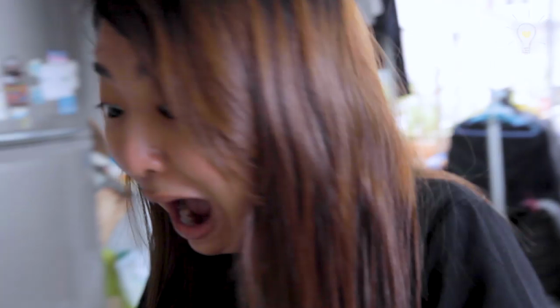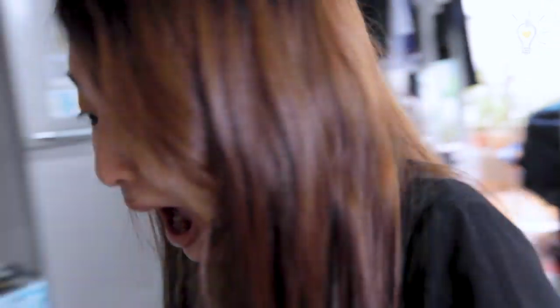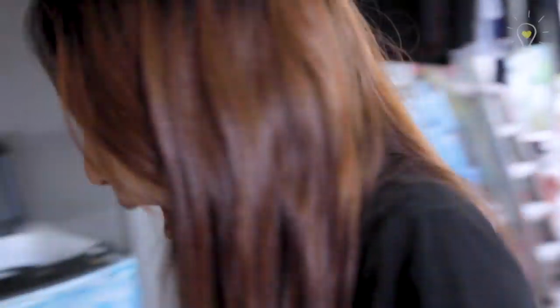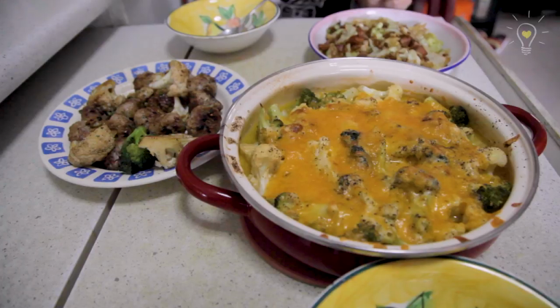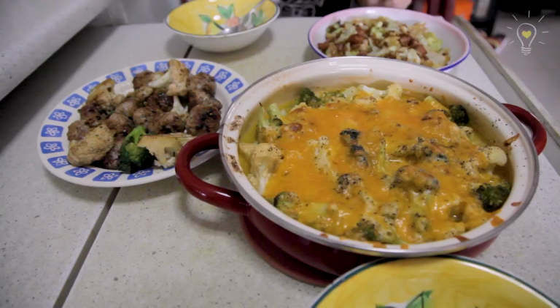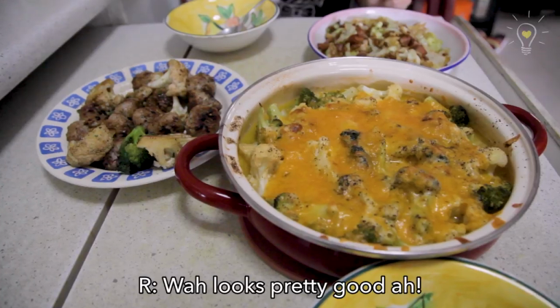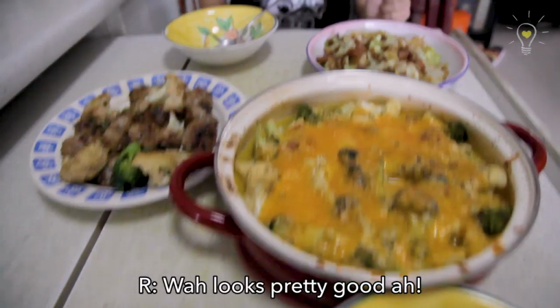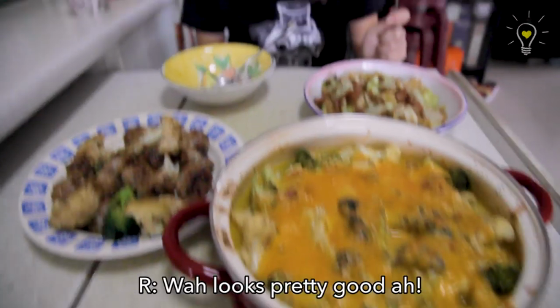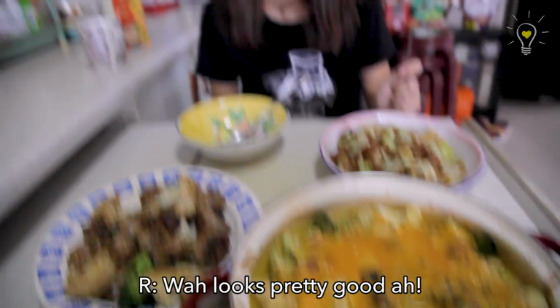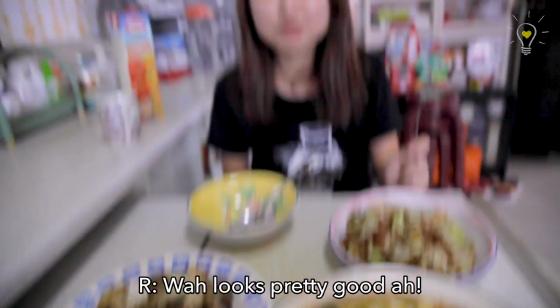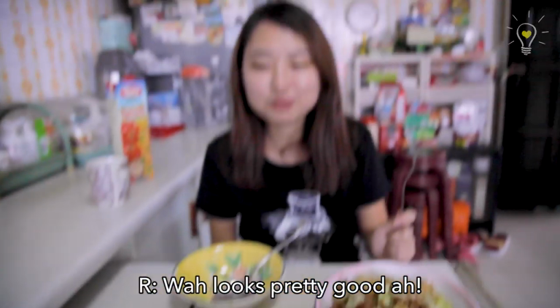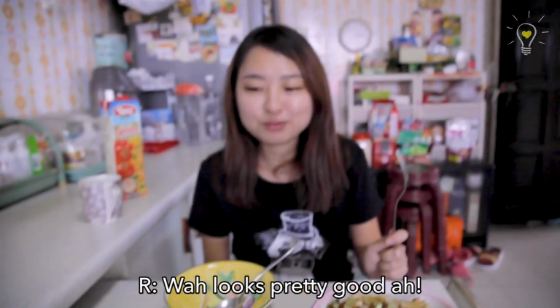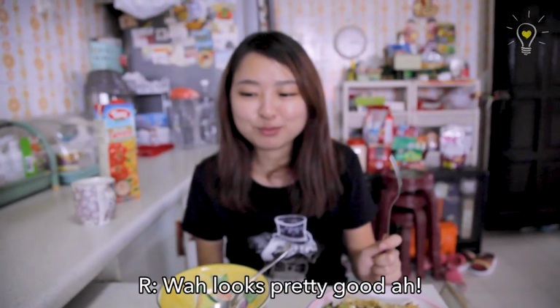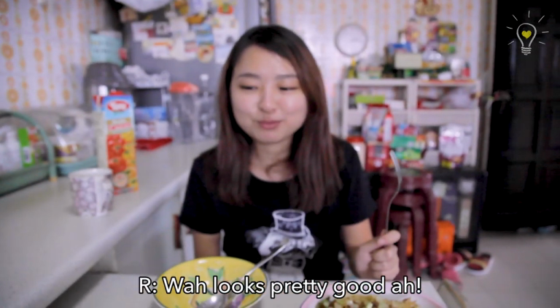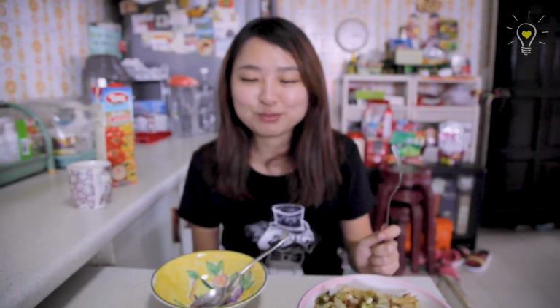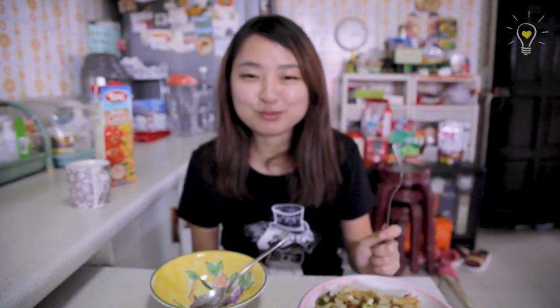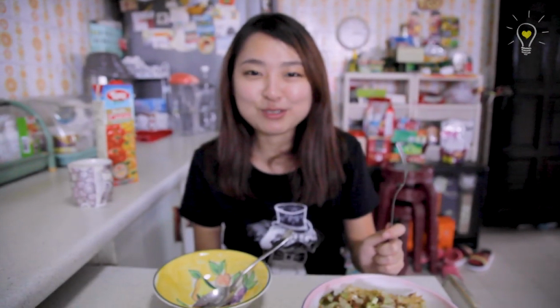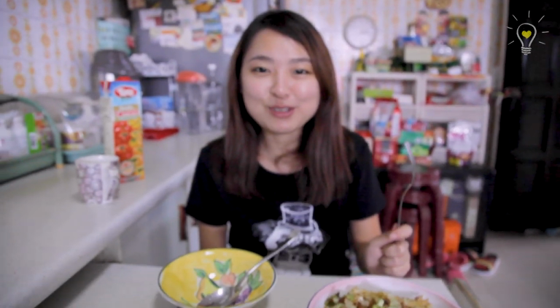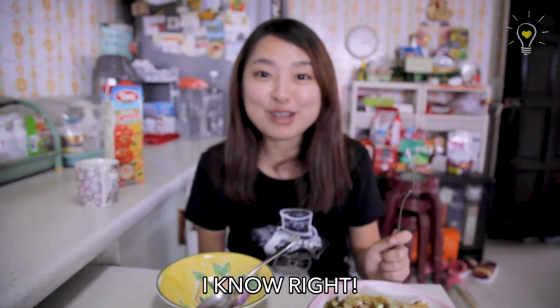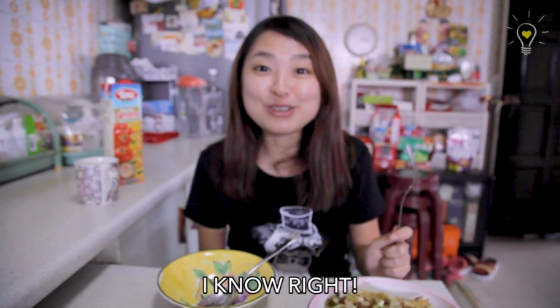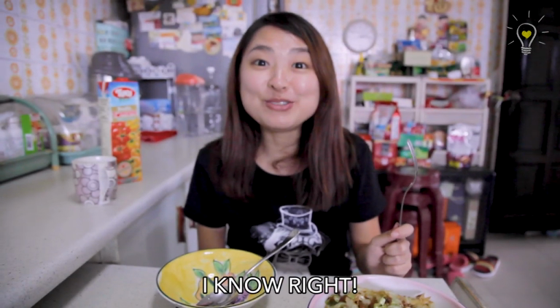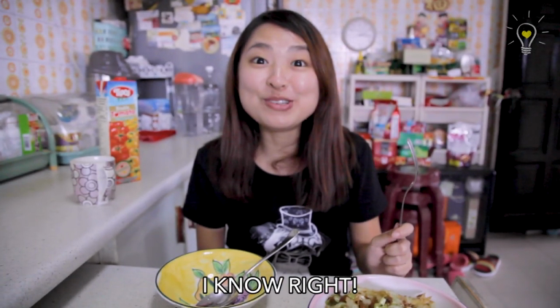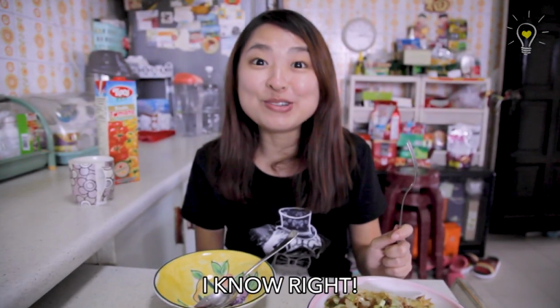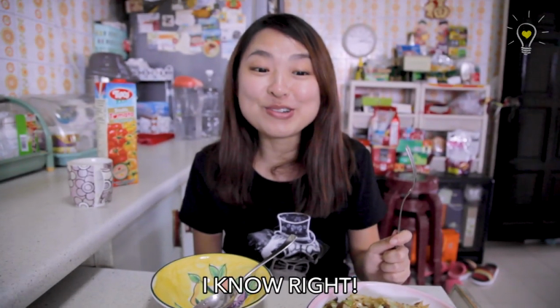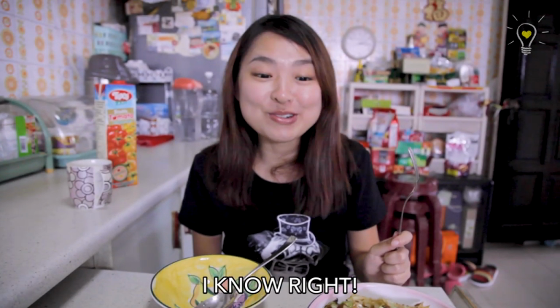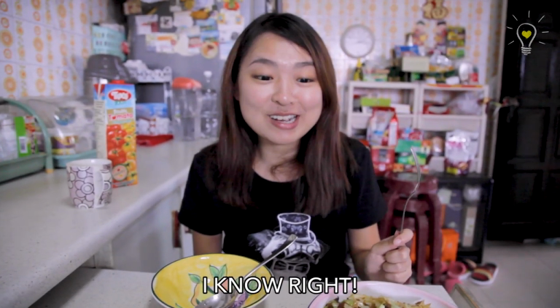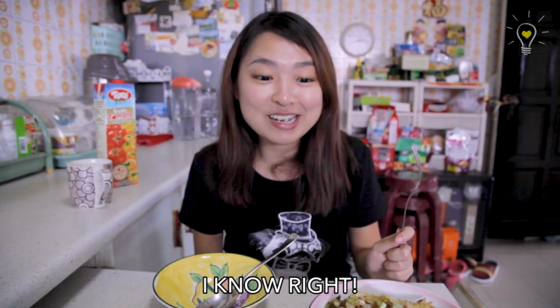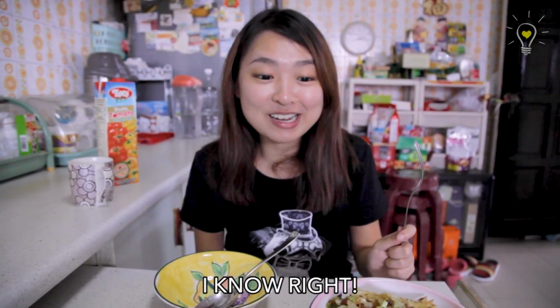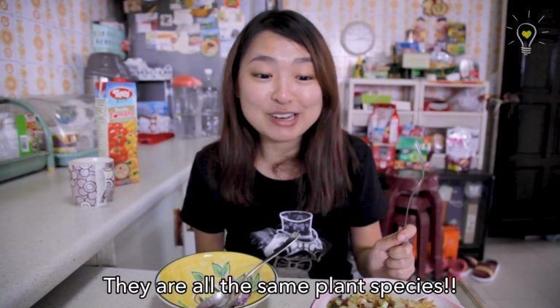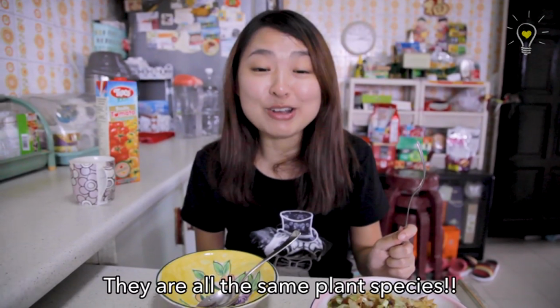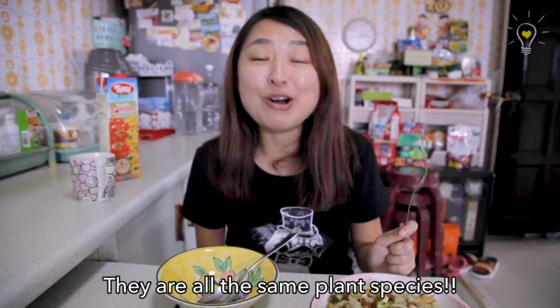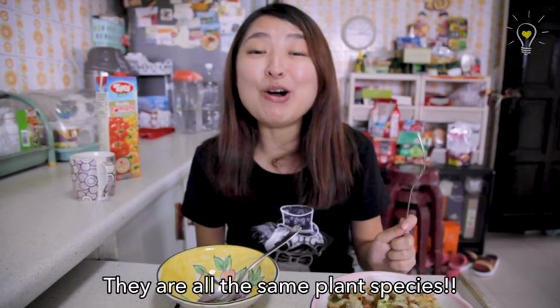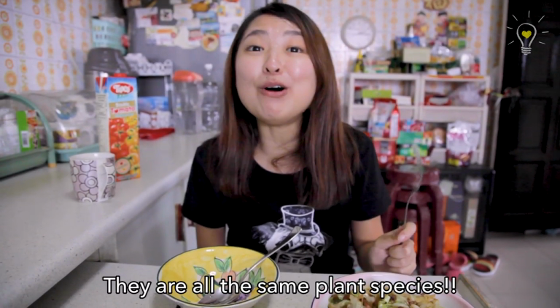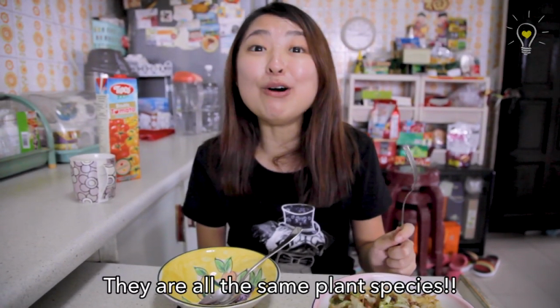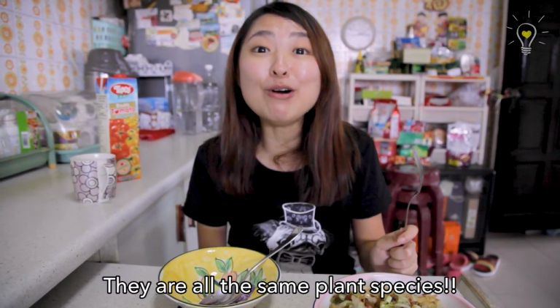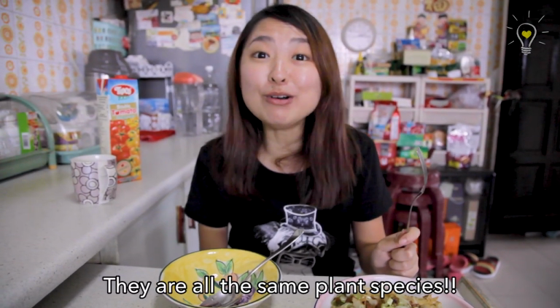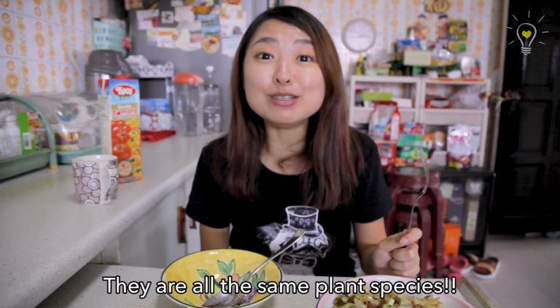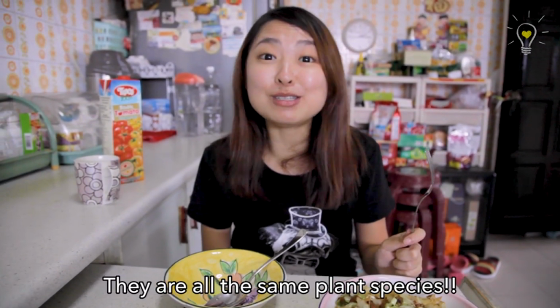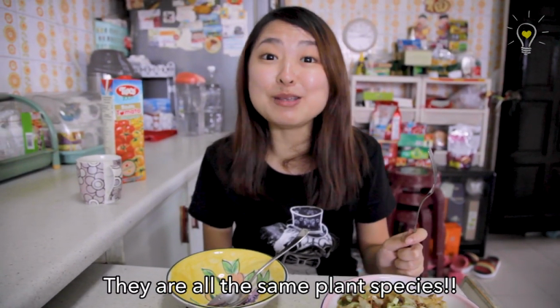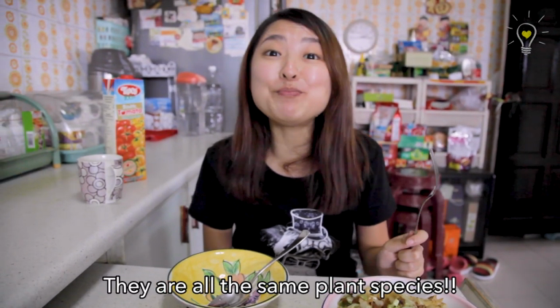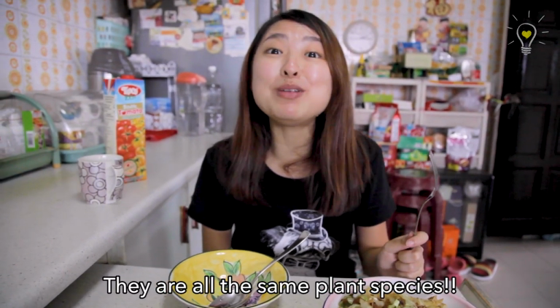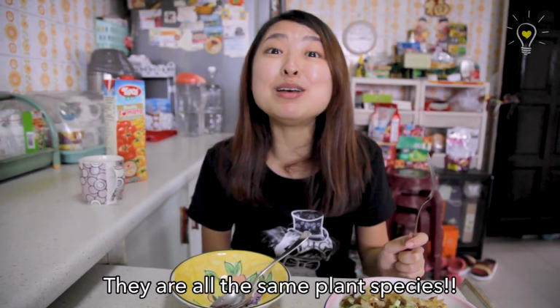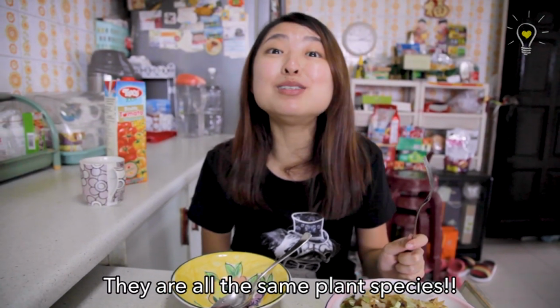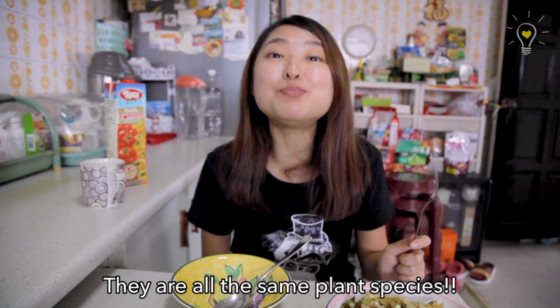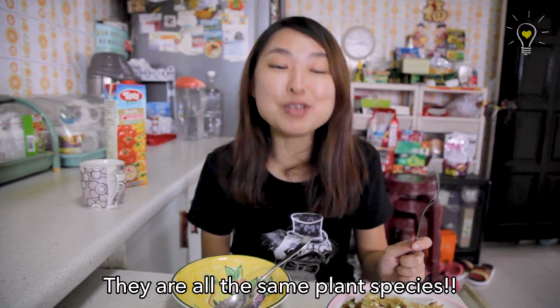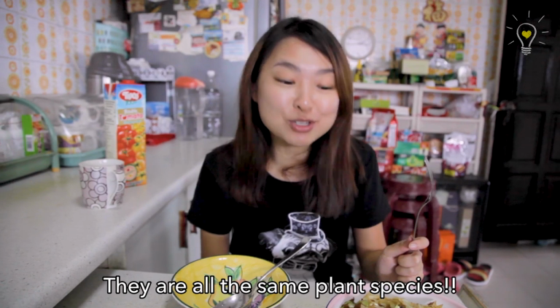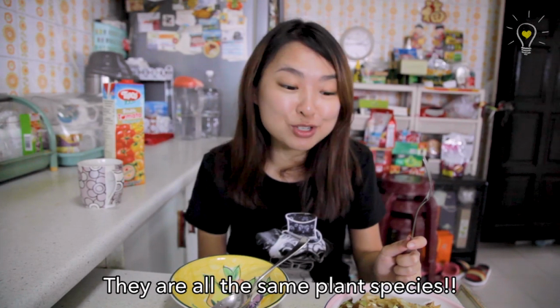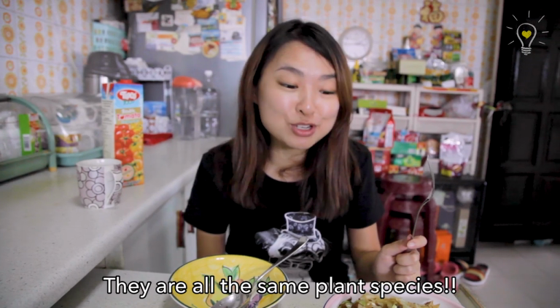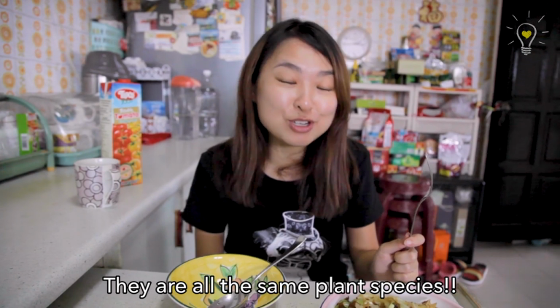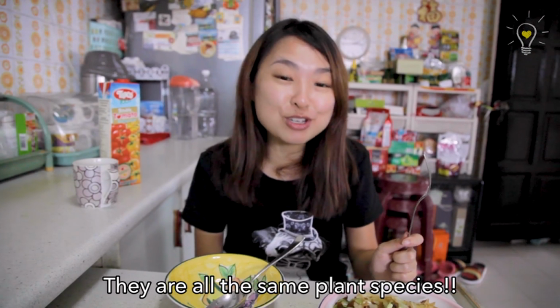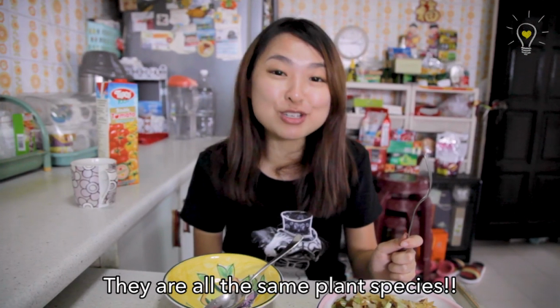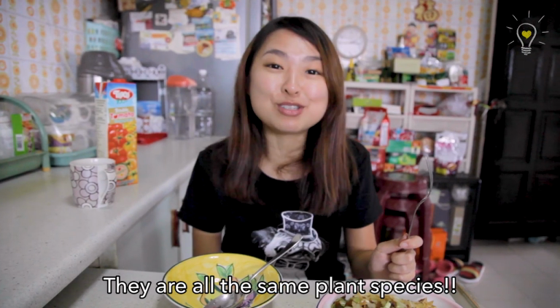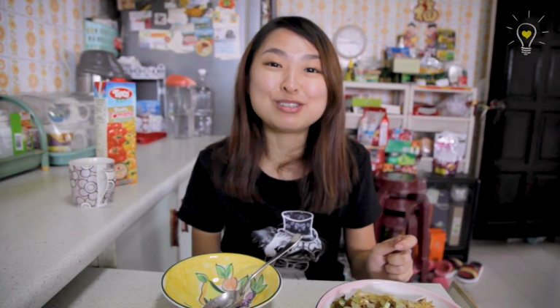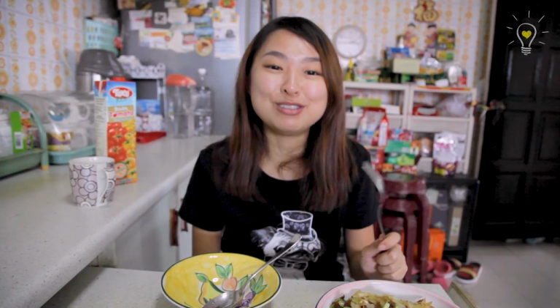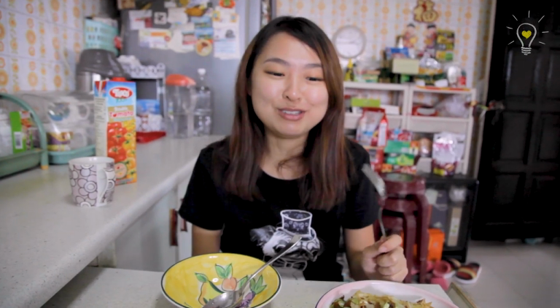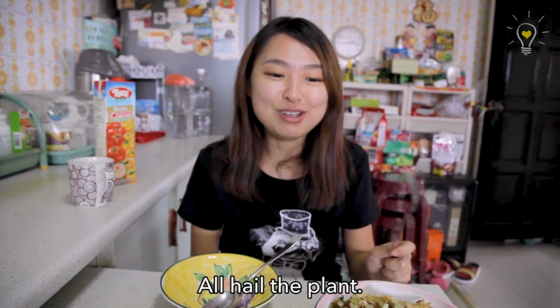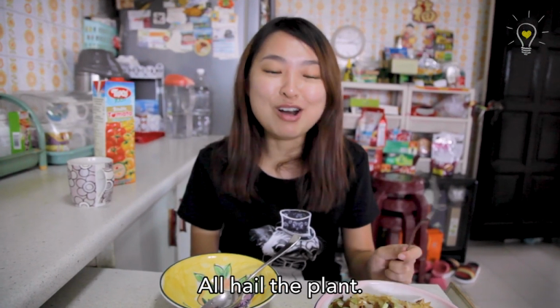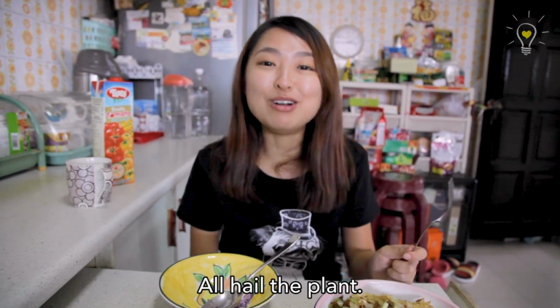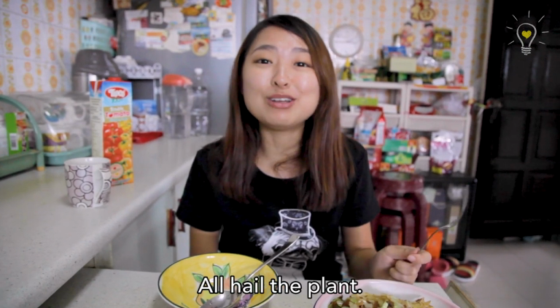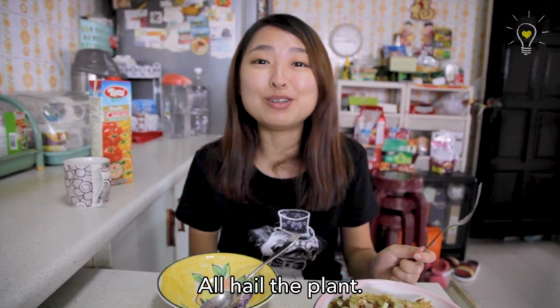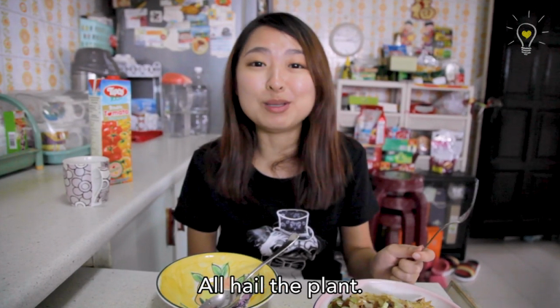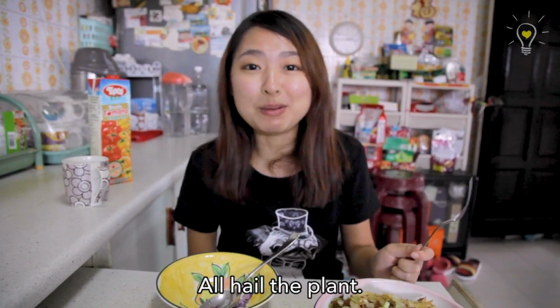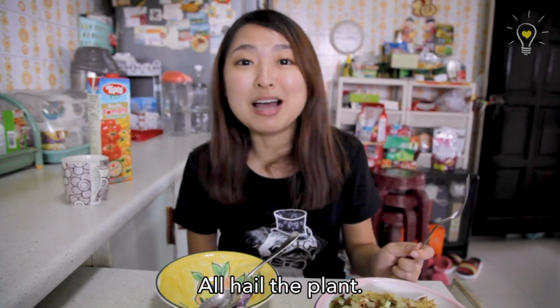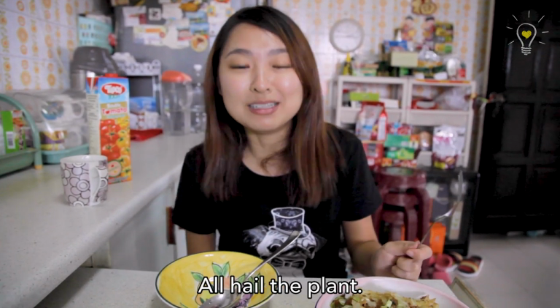It looks really good! I know right? They are all the same plant species! All hail the plant.